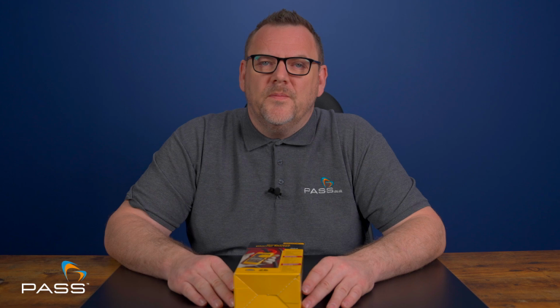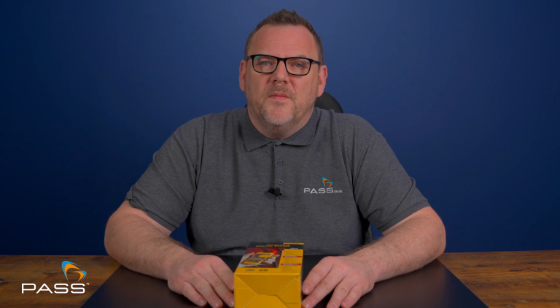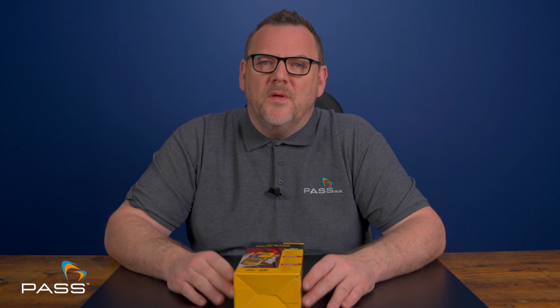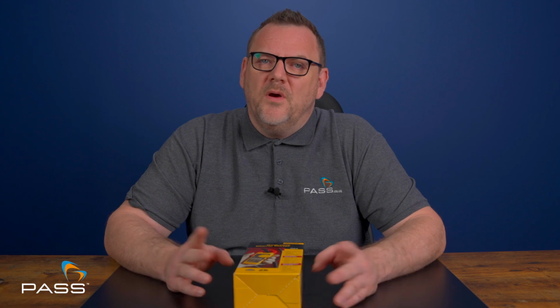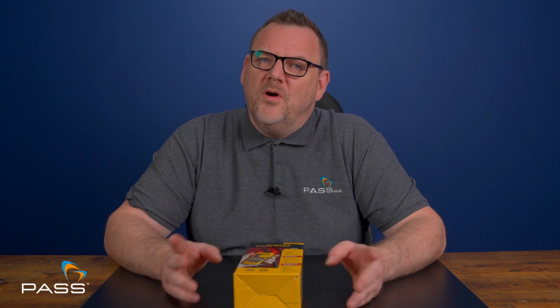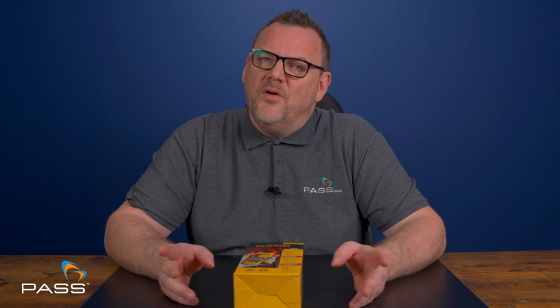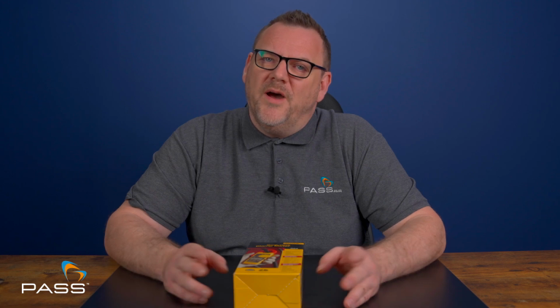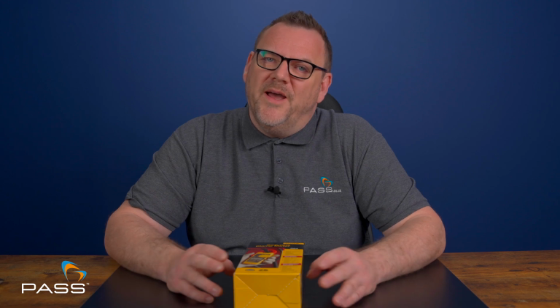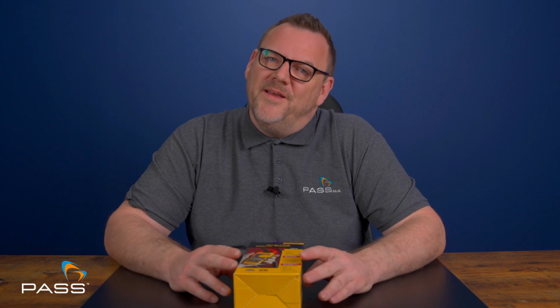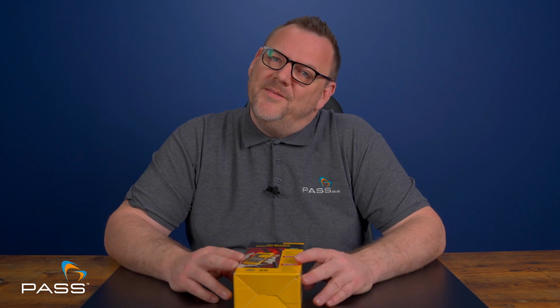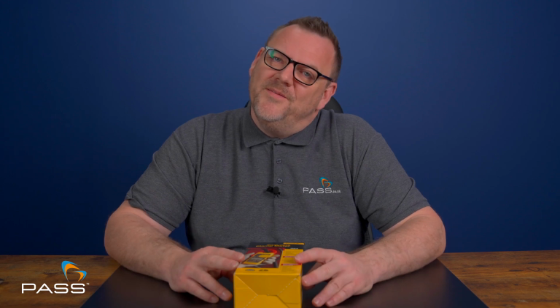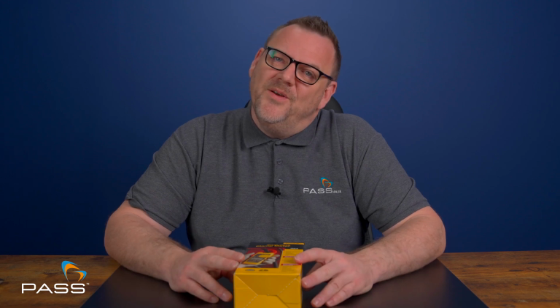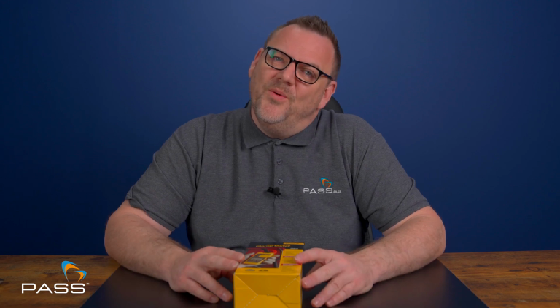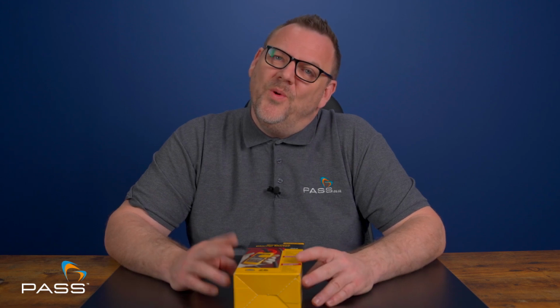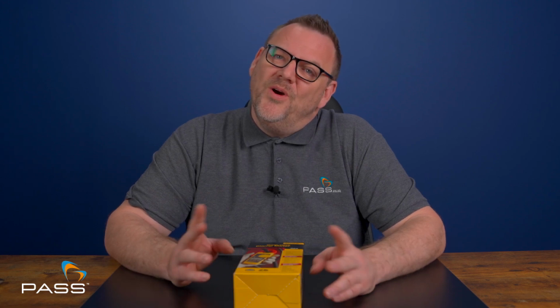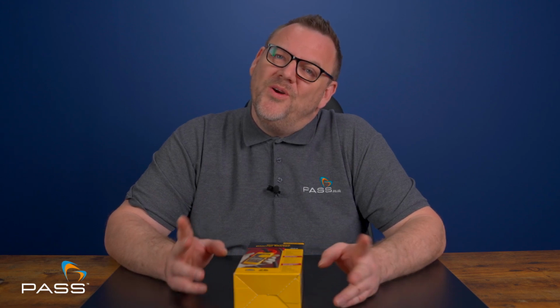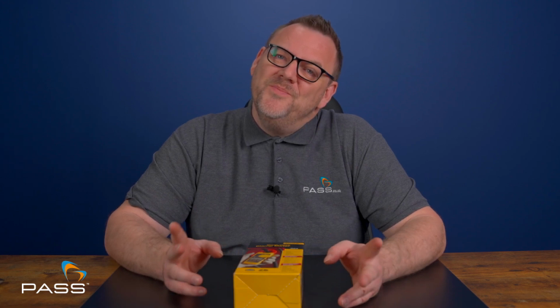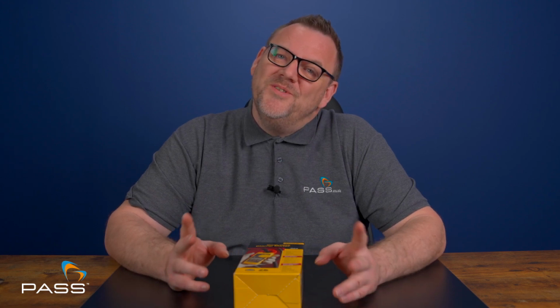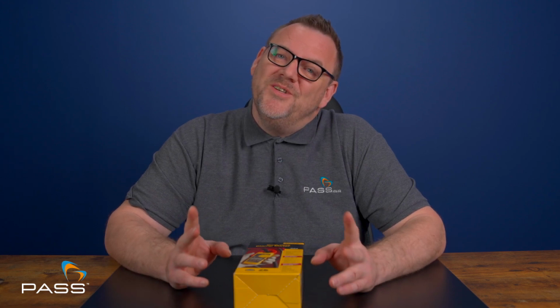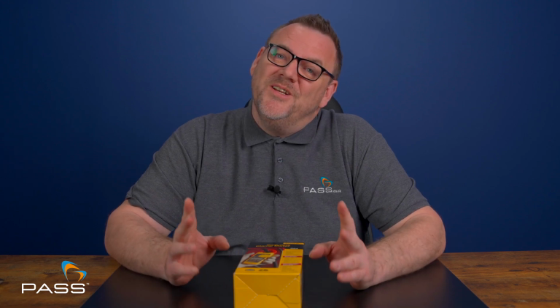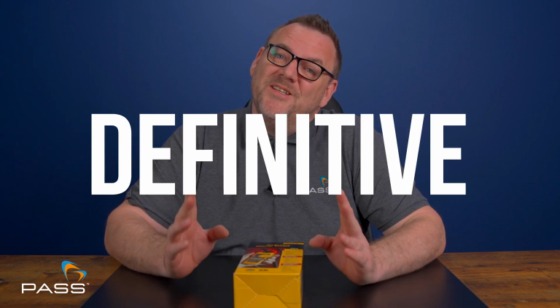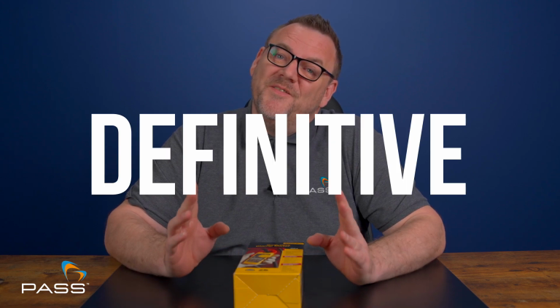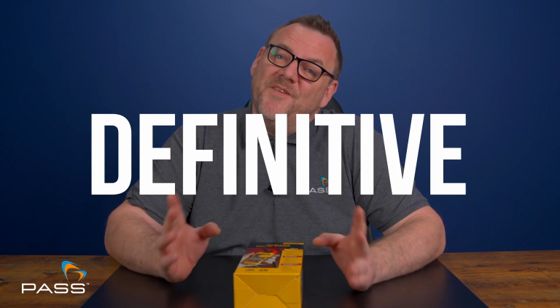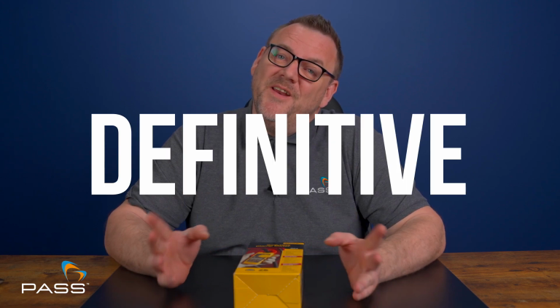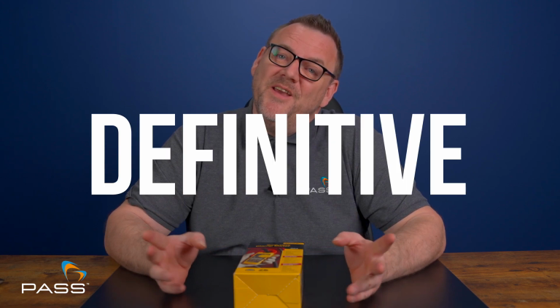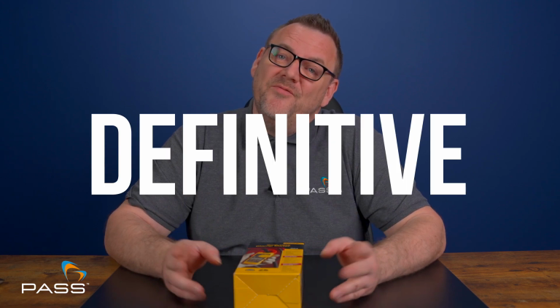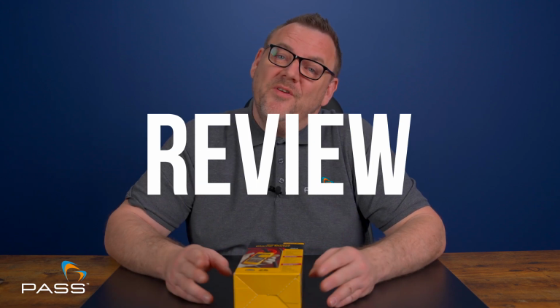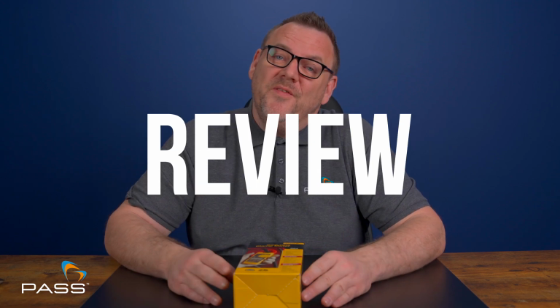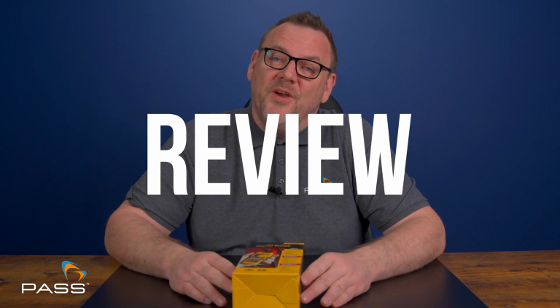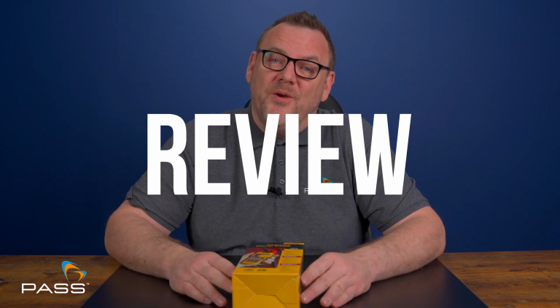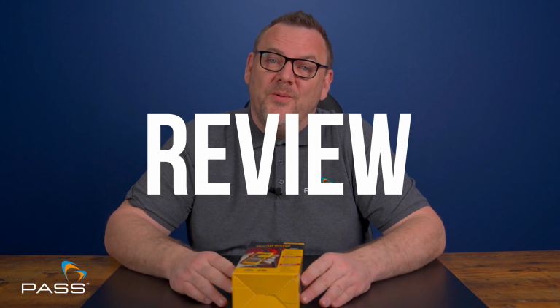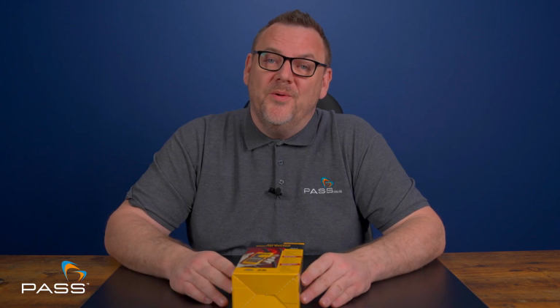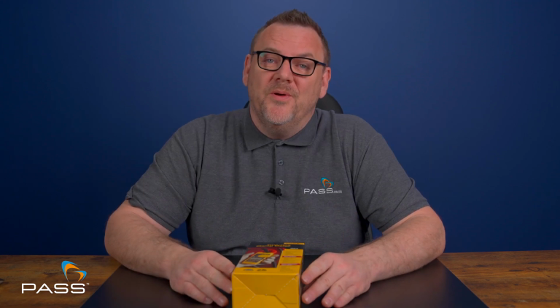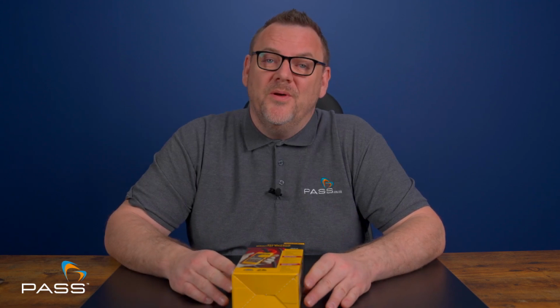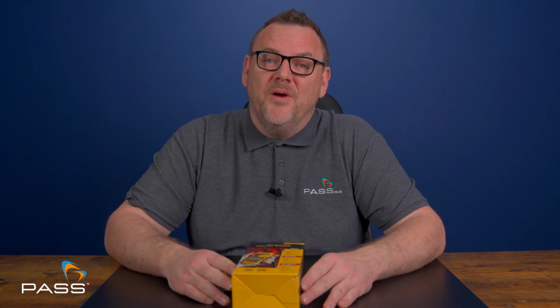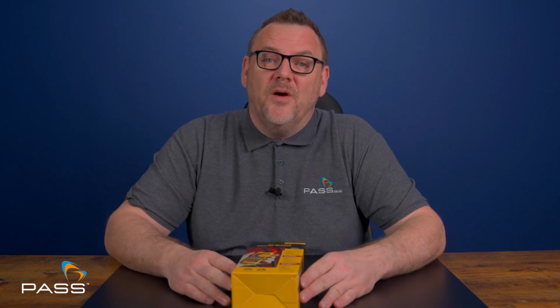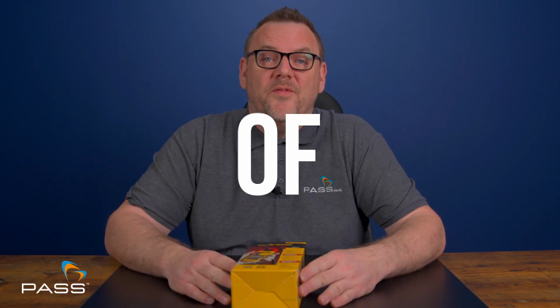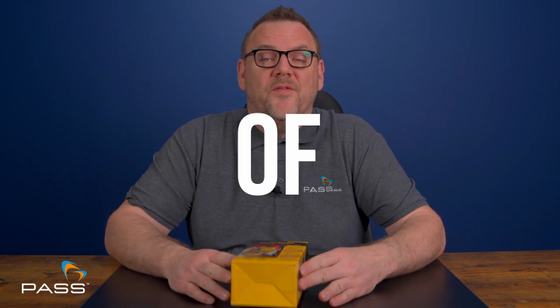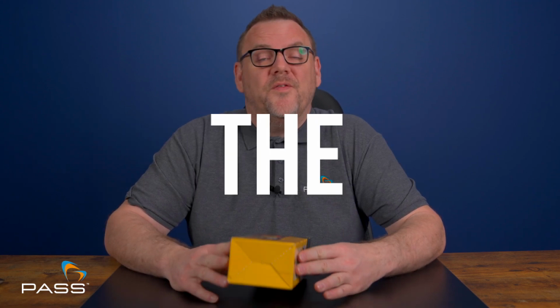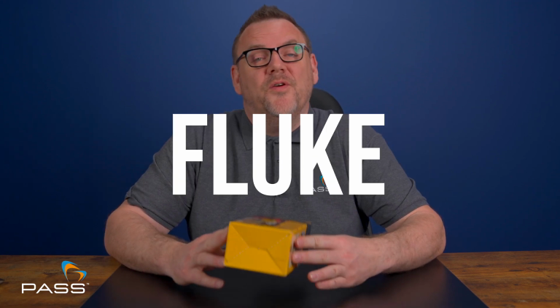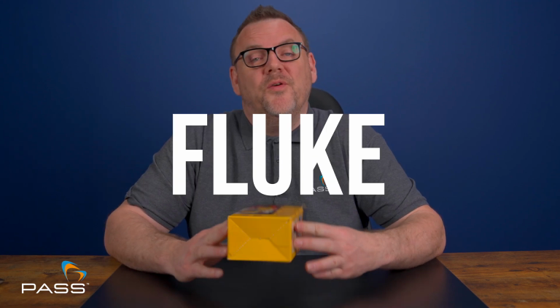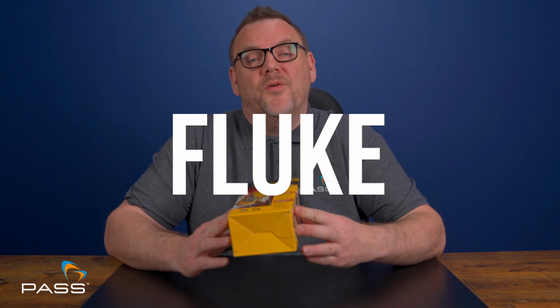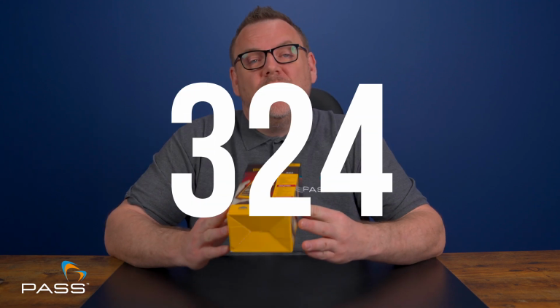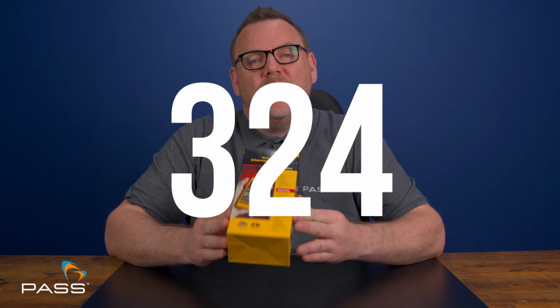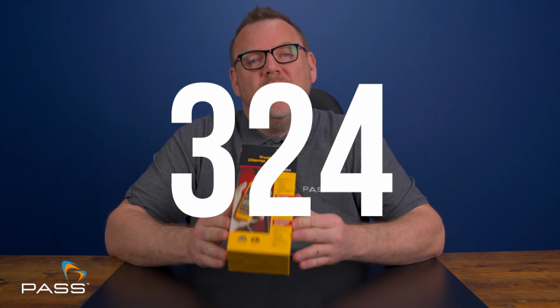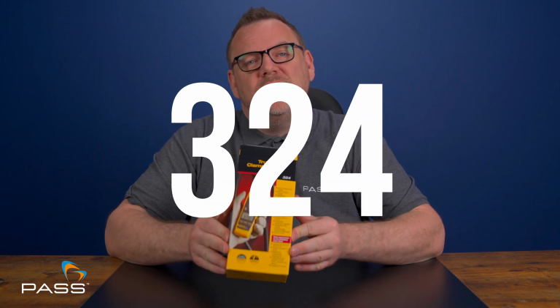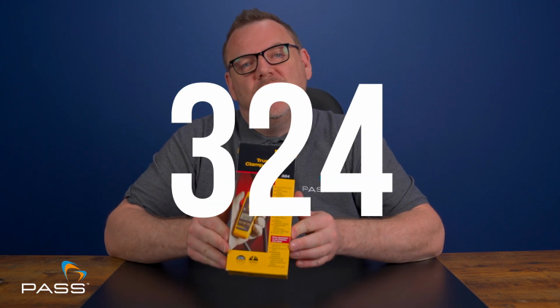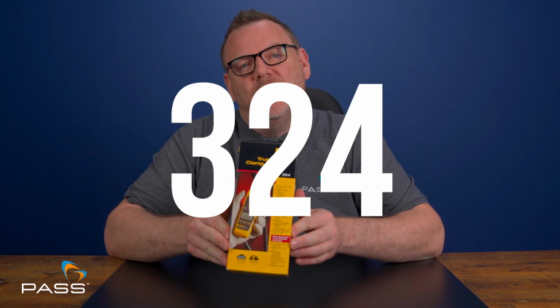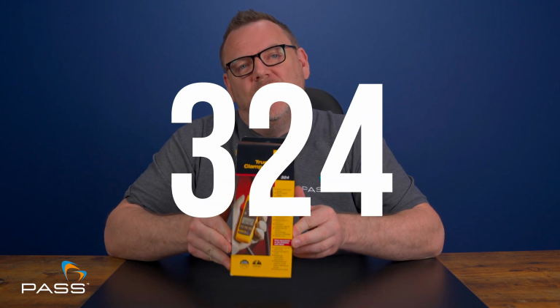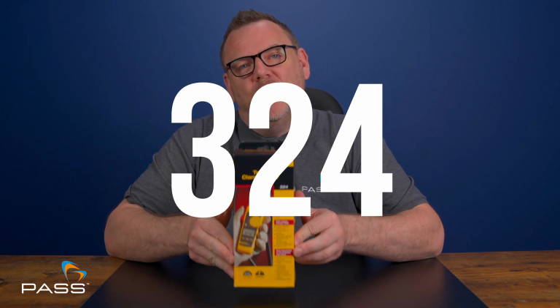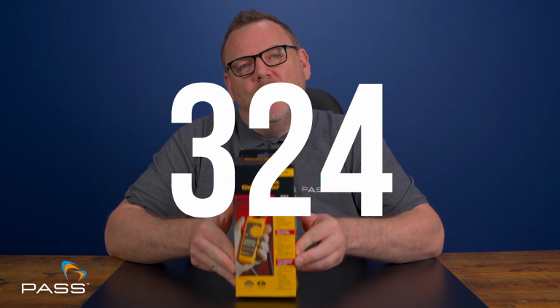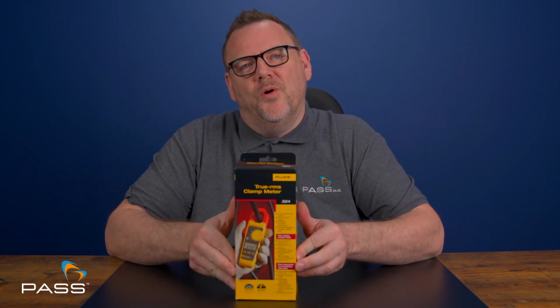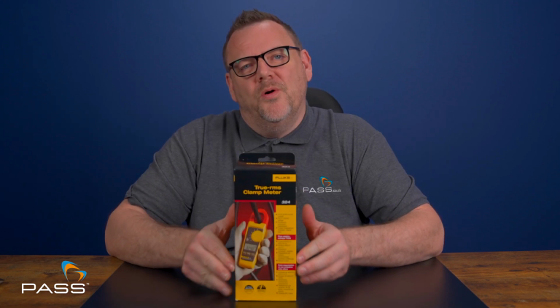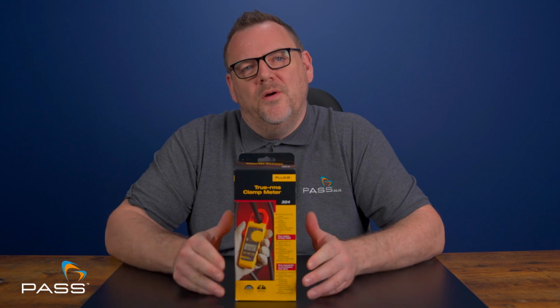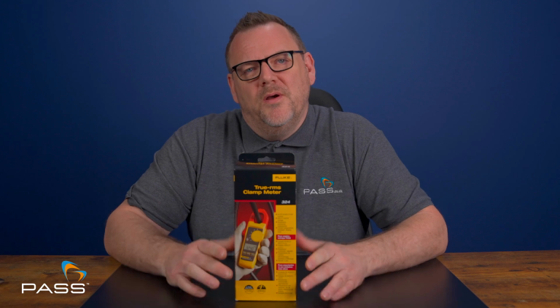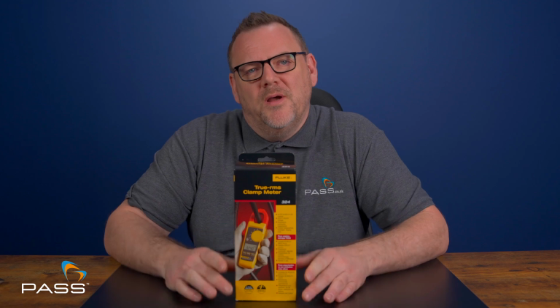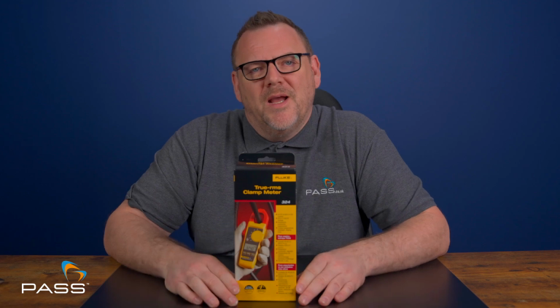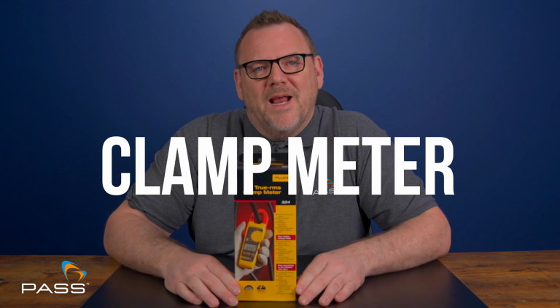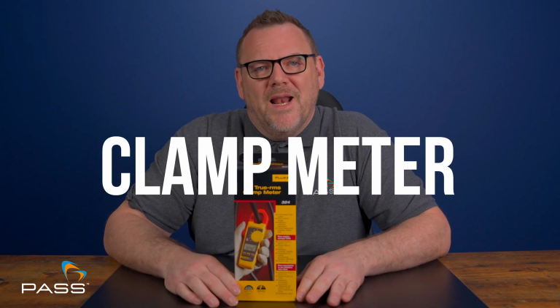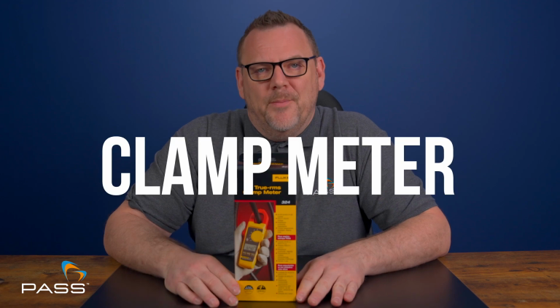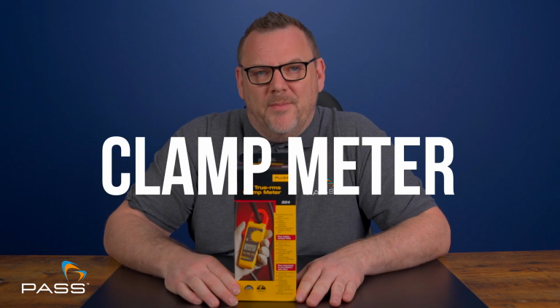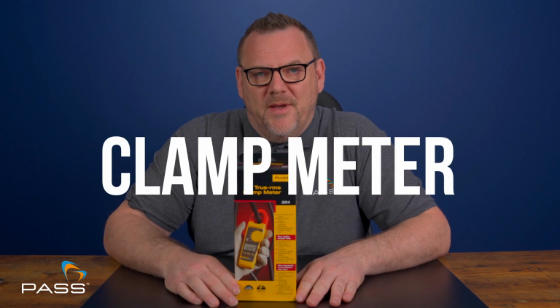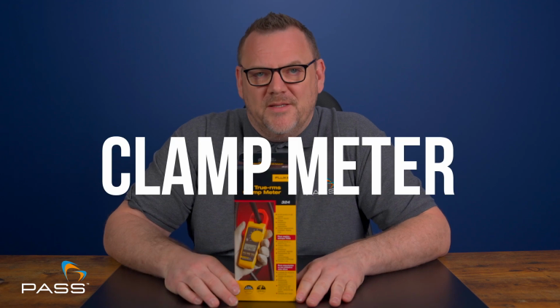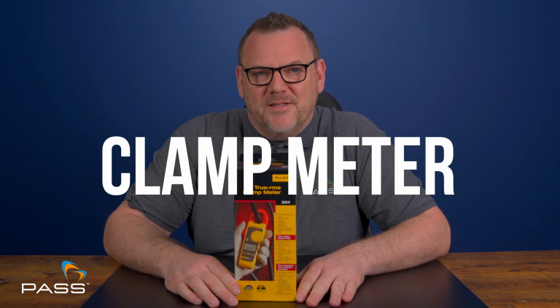Welcome to the definitive review of the Fluke 324 clamp meter.